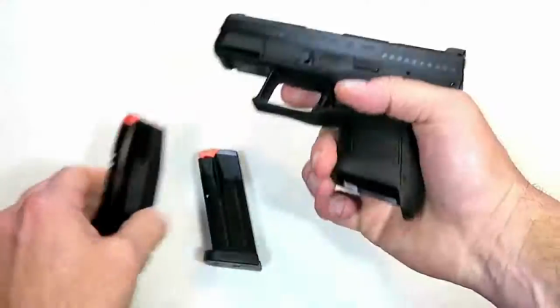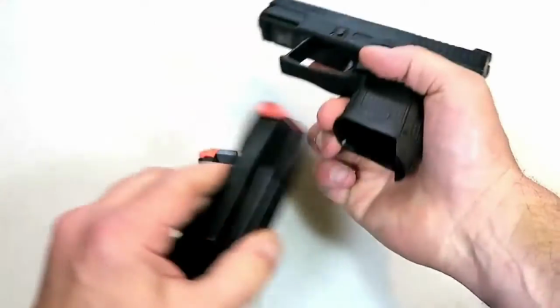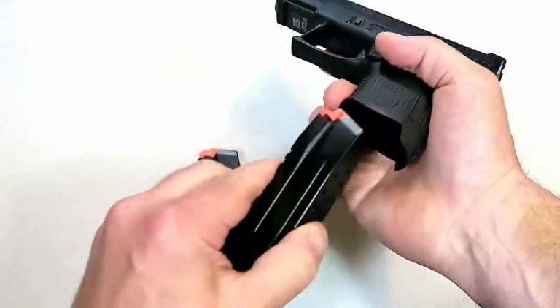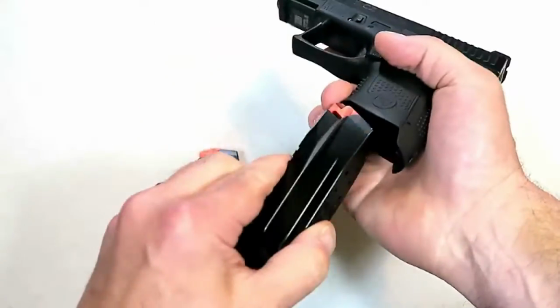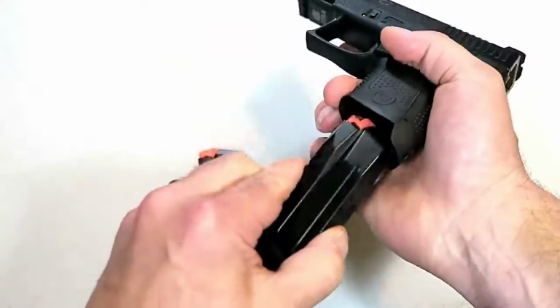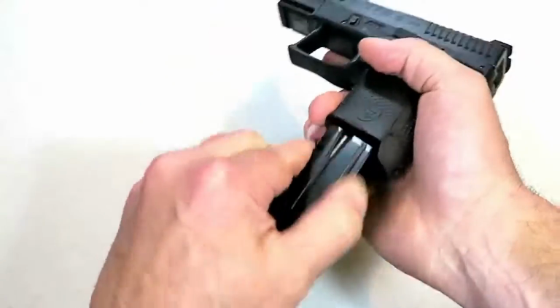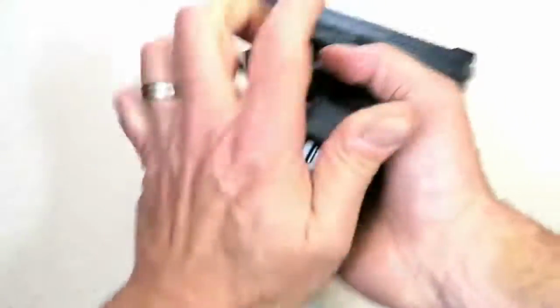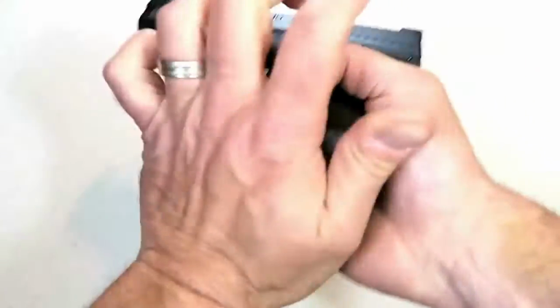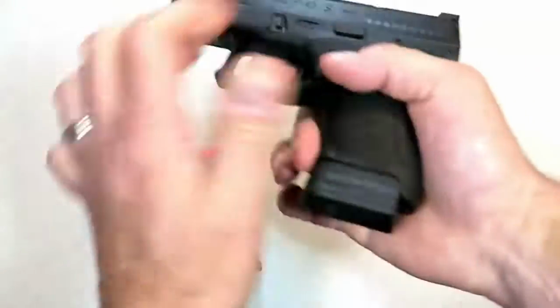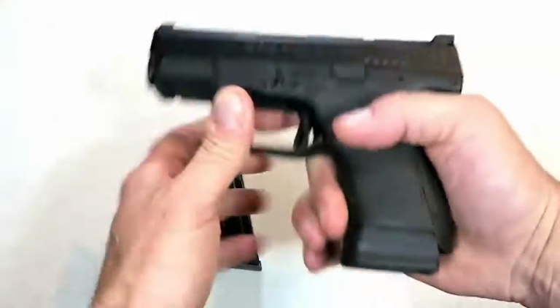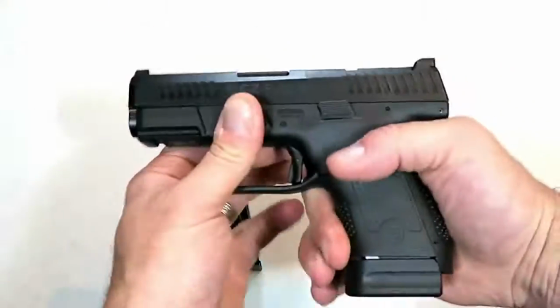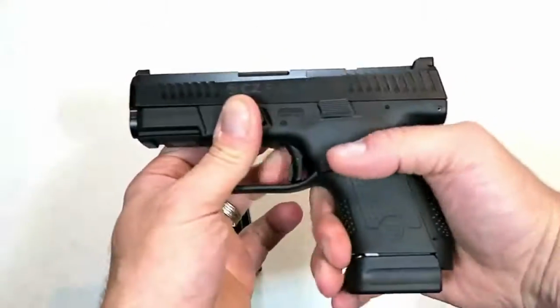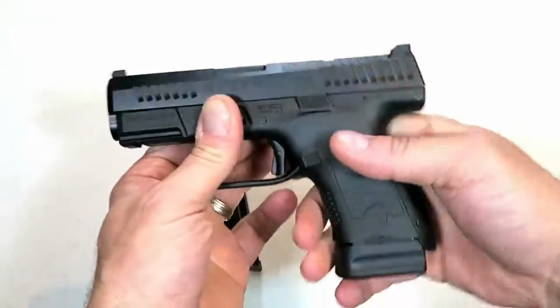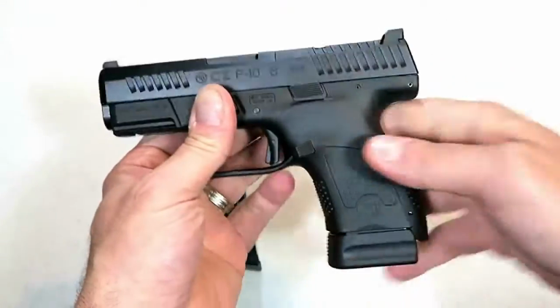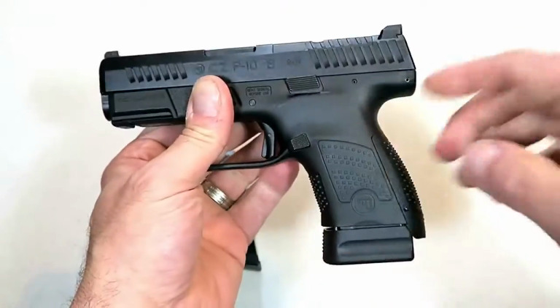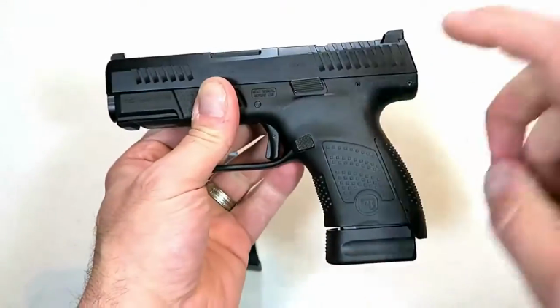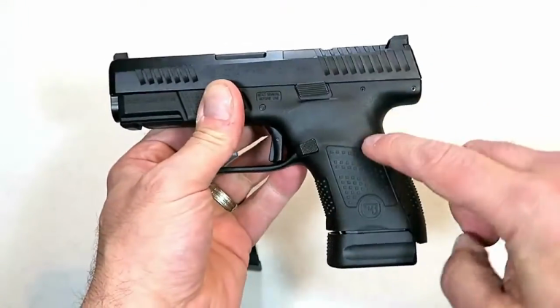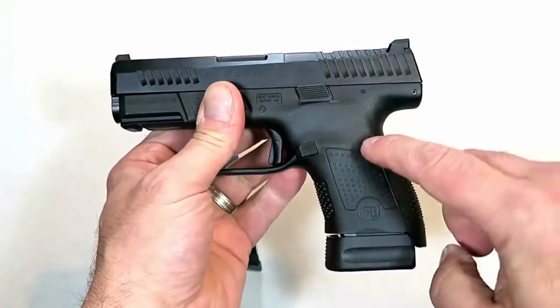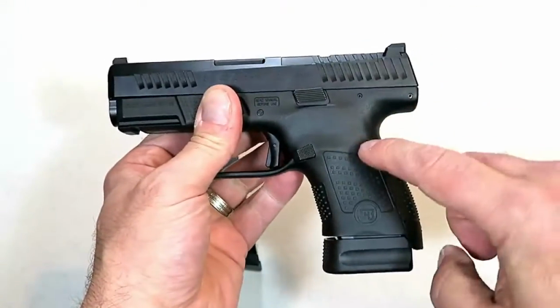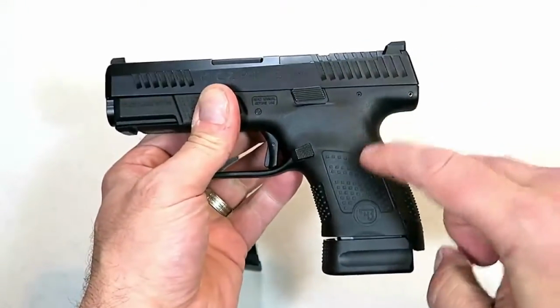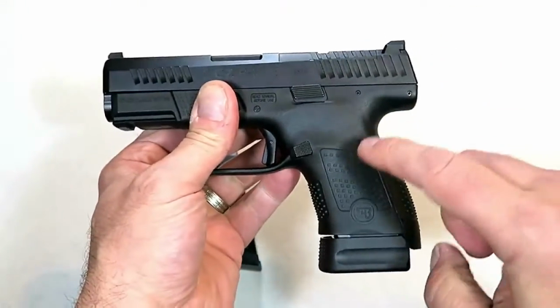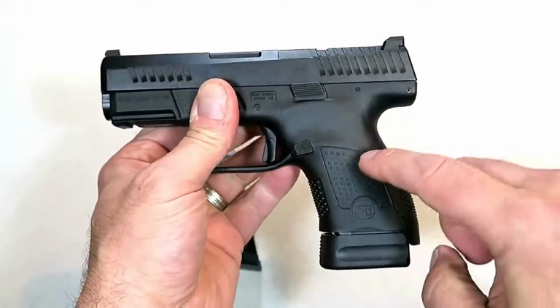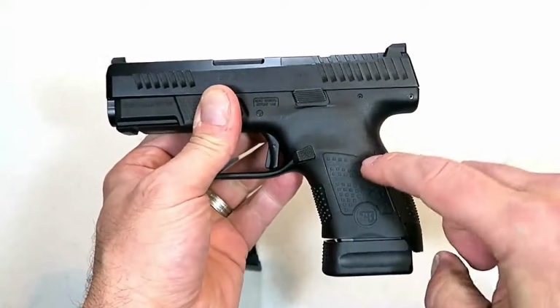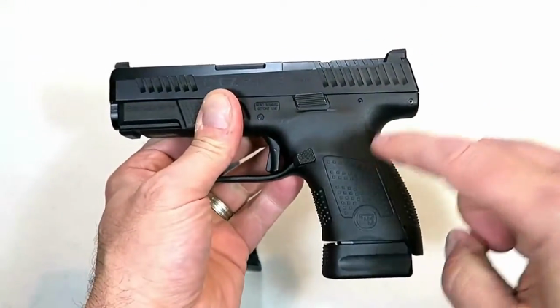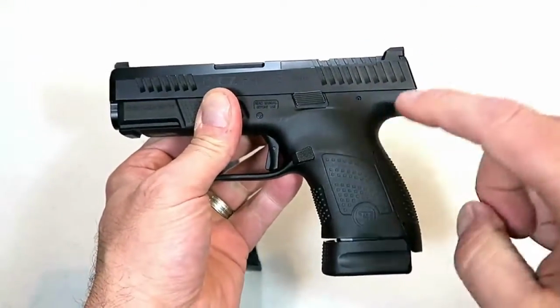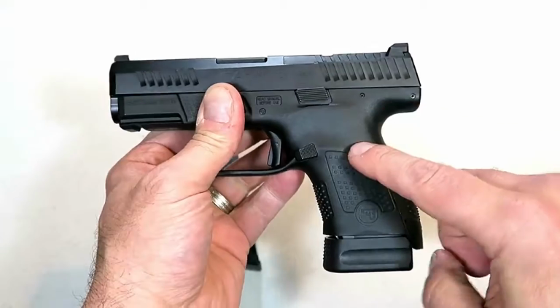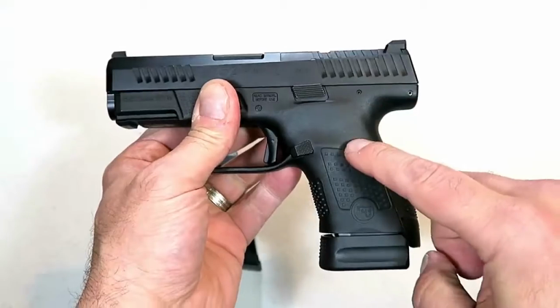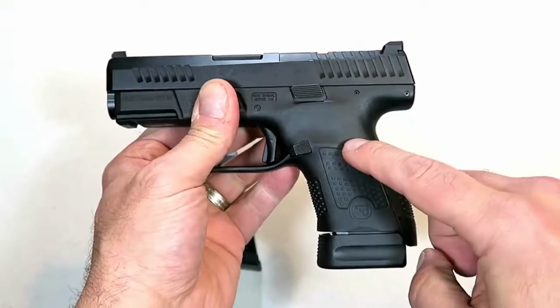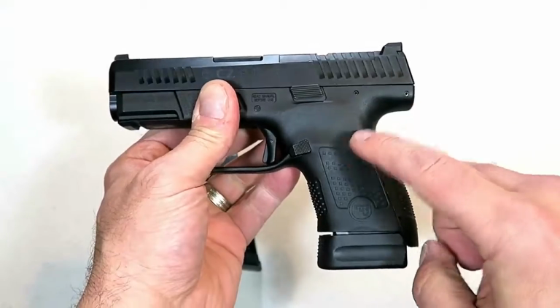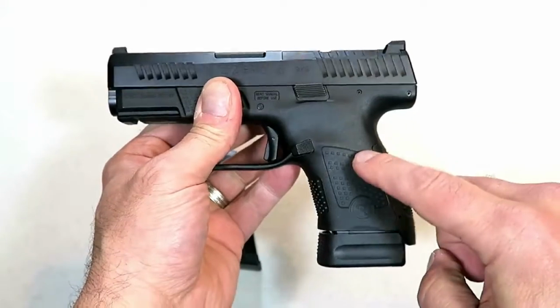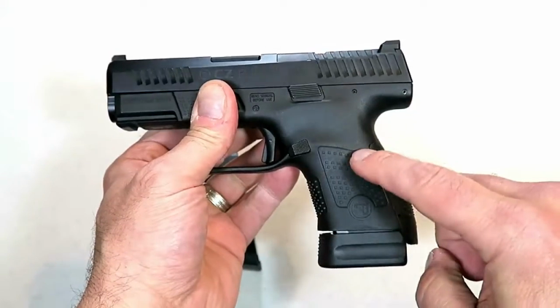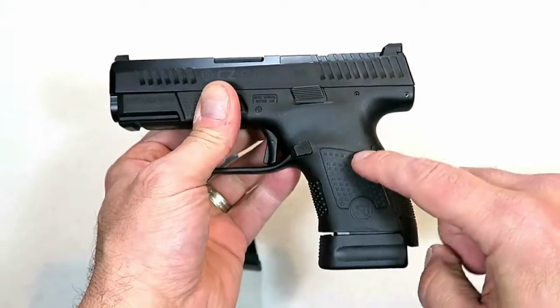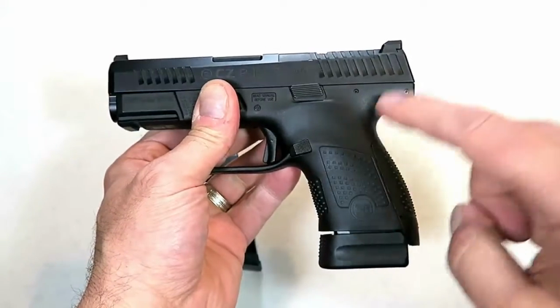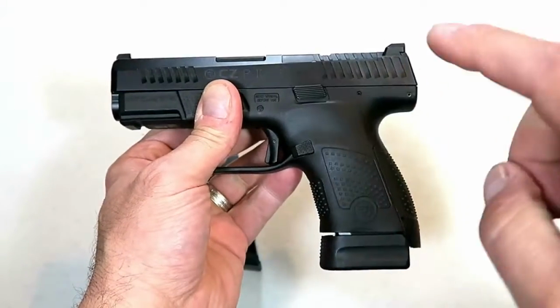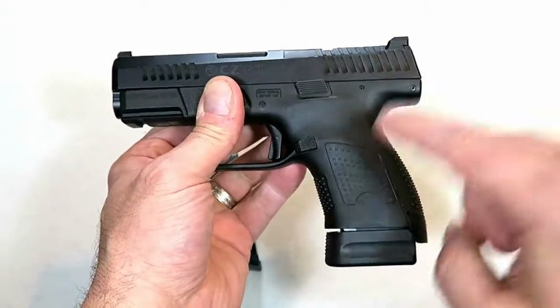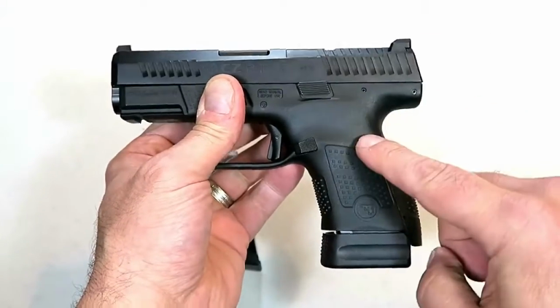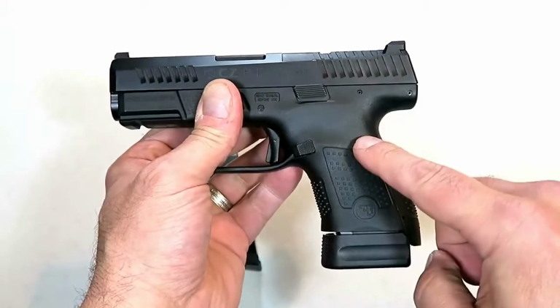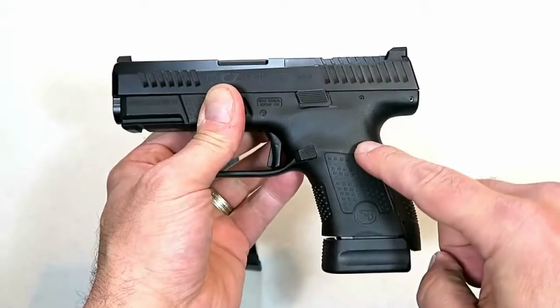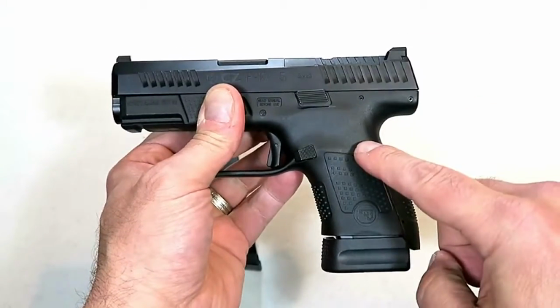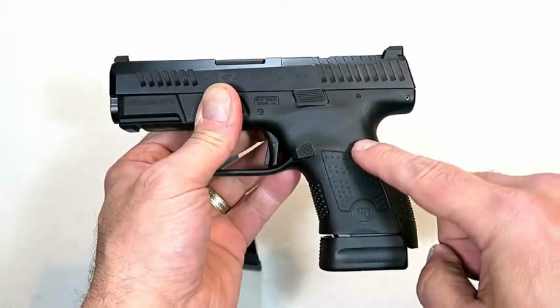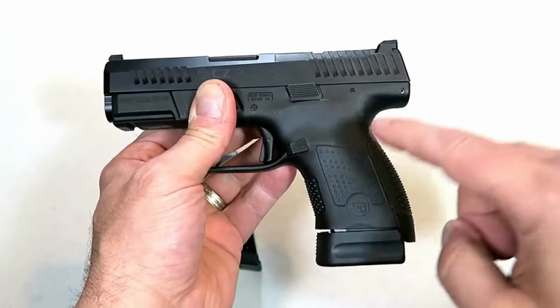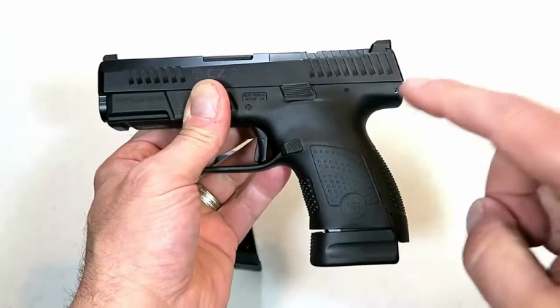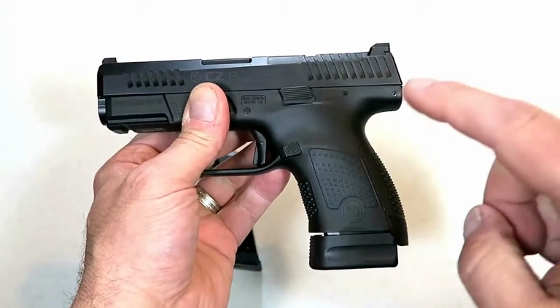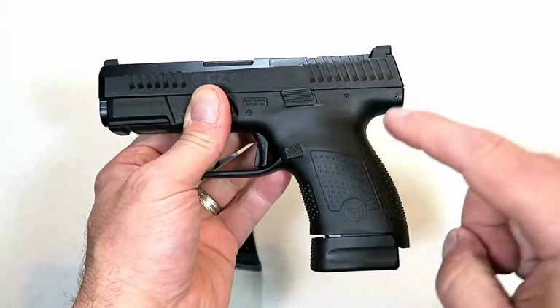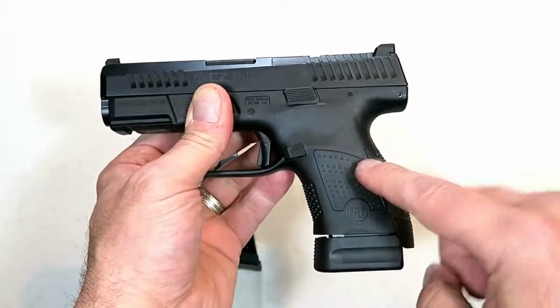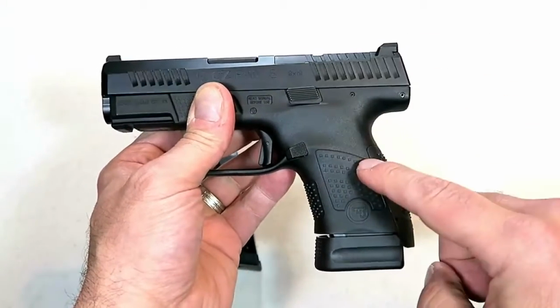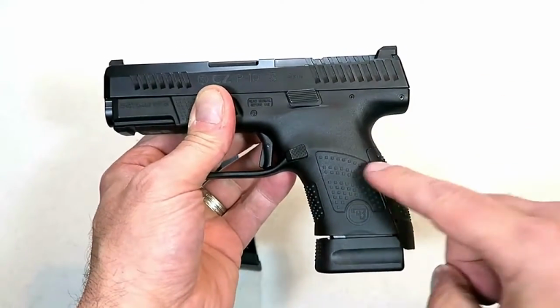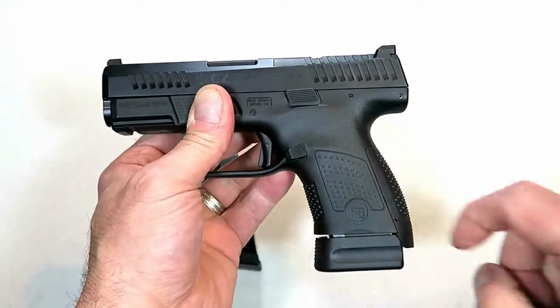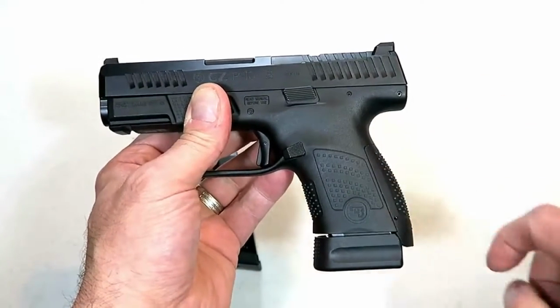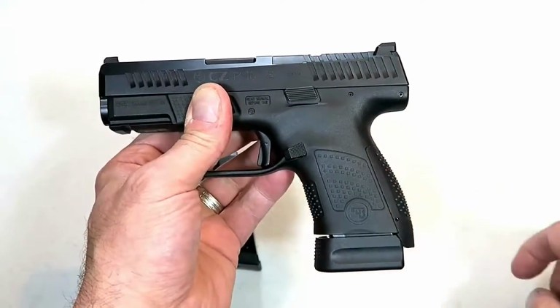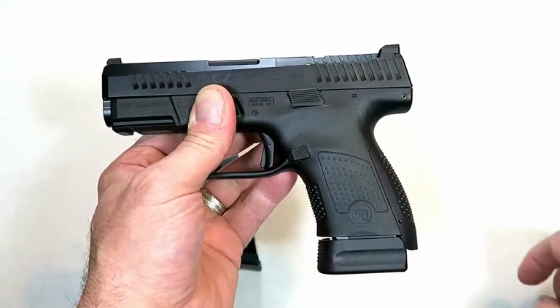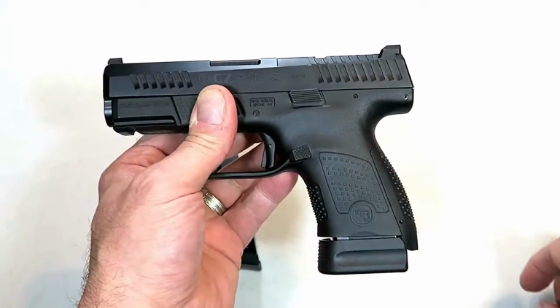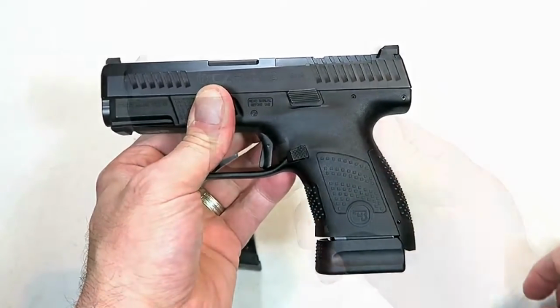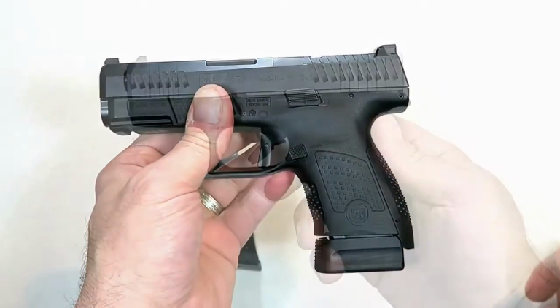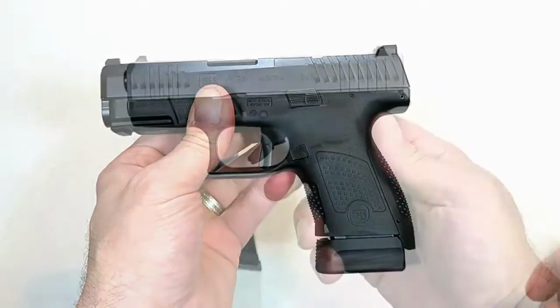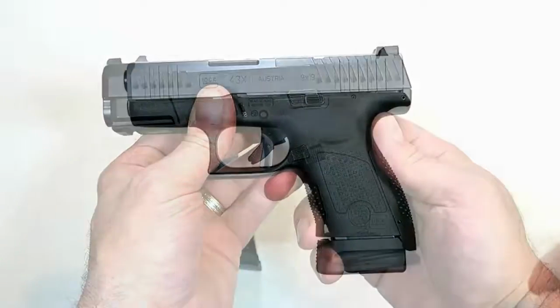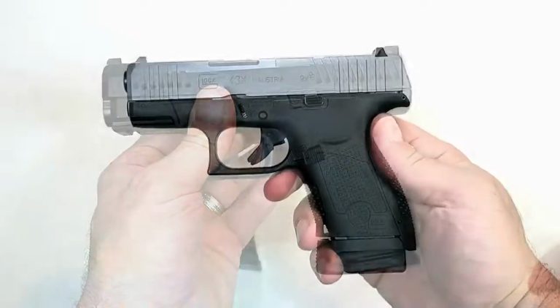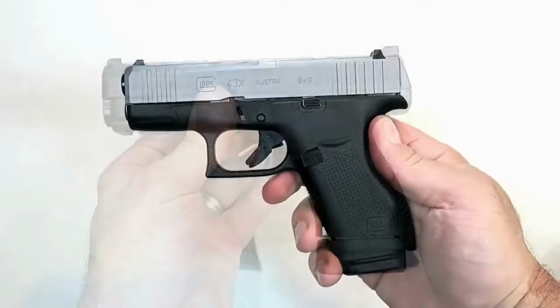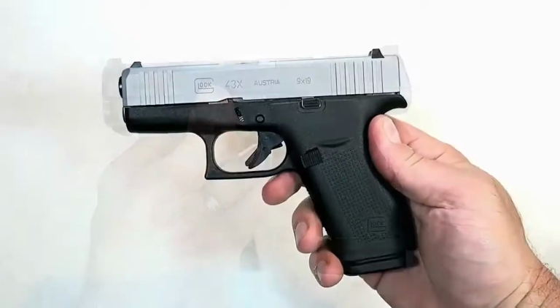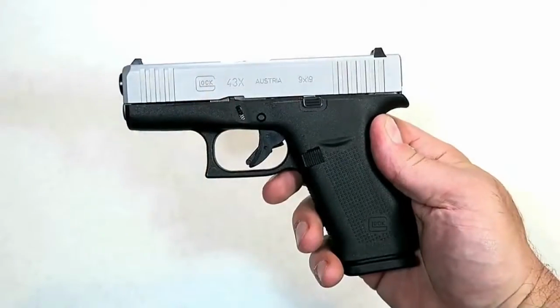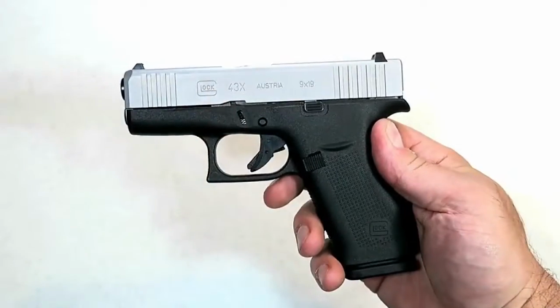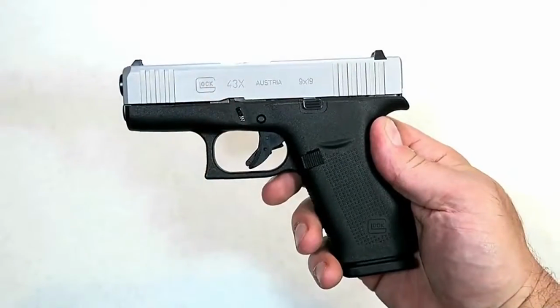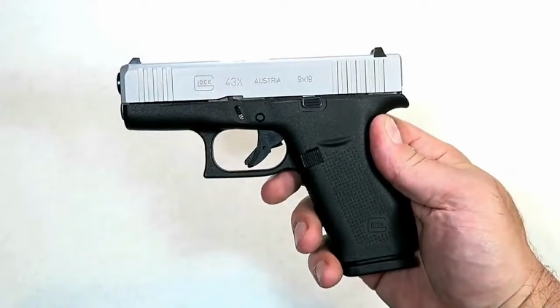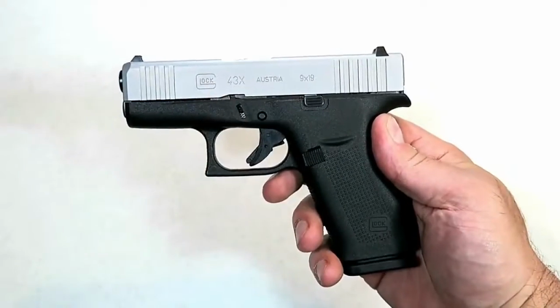It does have a tritium front dot night sight, interchangeable back straps, and is very comfortable with a 3.5-inch barrel. It's CZ, so it's very smooth, very reliable, very accurate — what a nice gun. CZ could not have done a better job with the P10S for 2019.